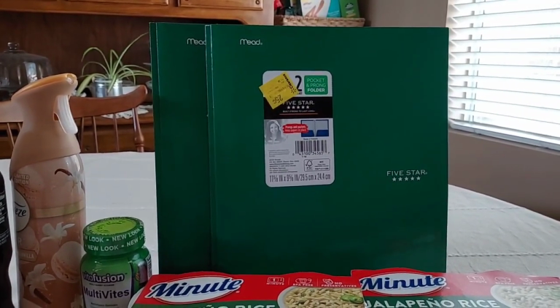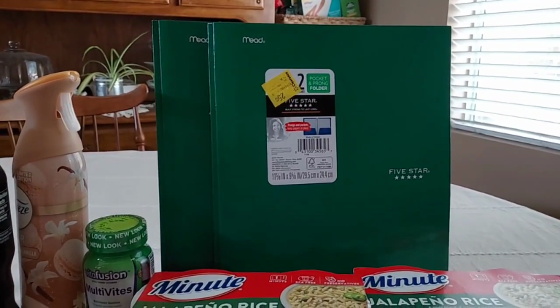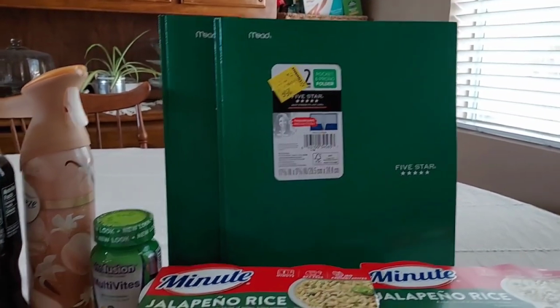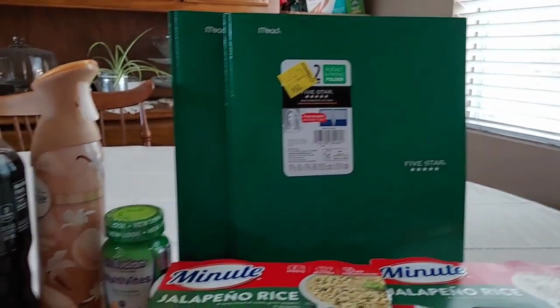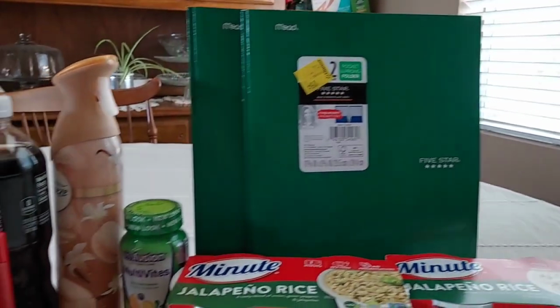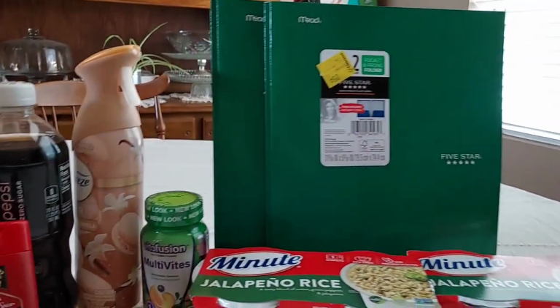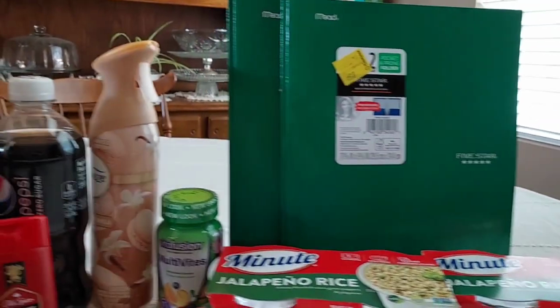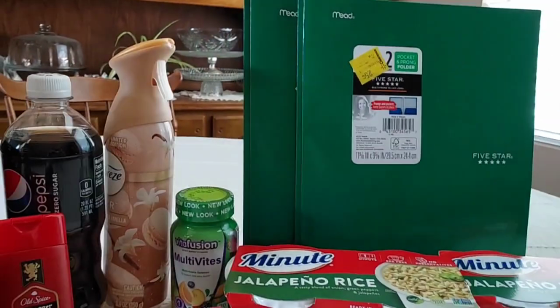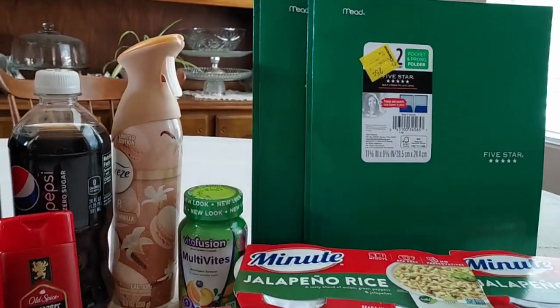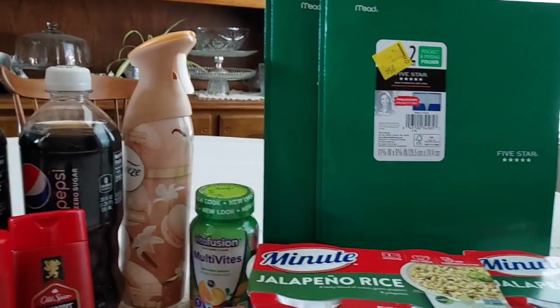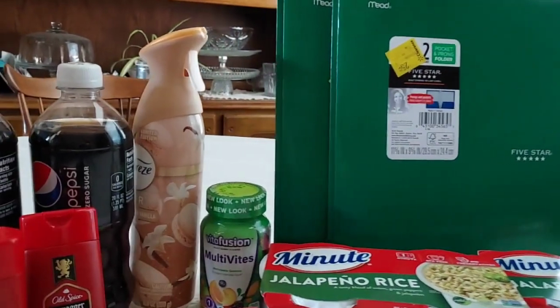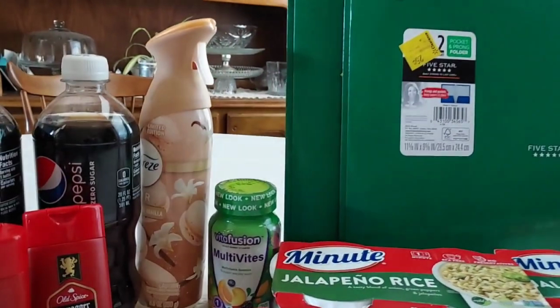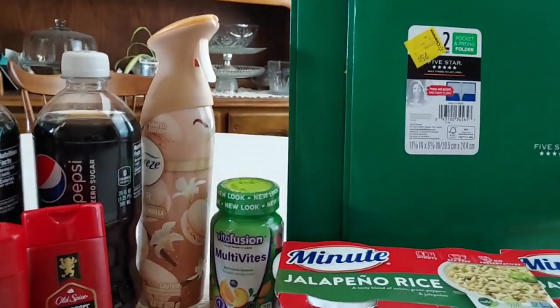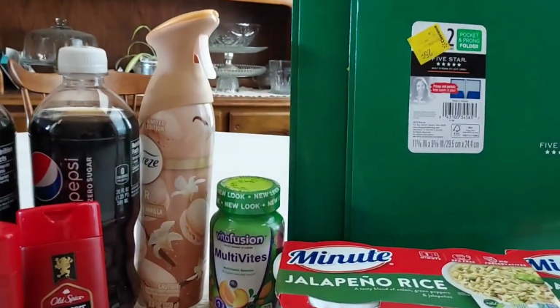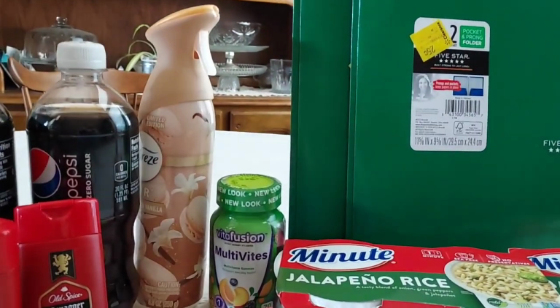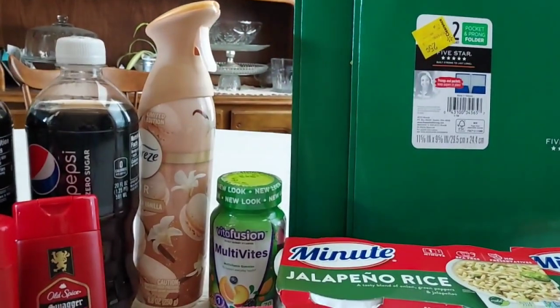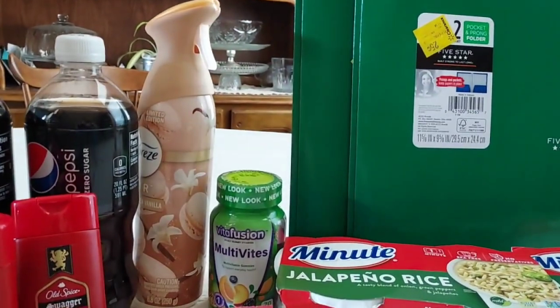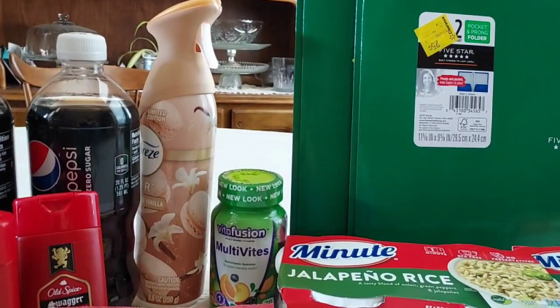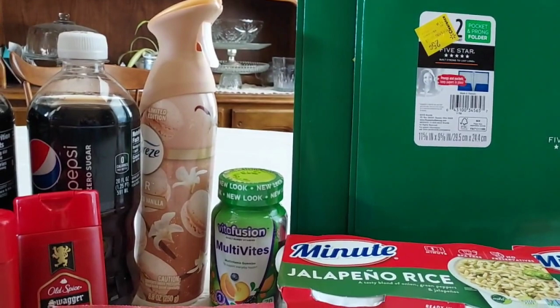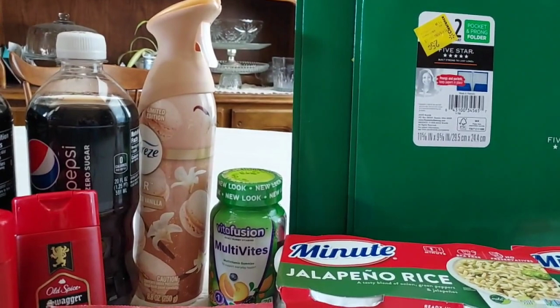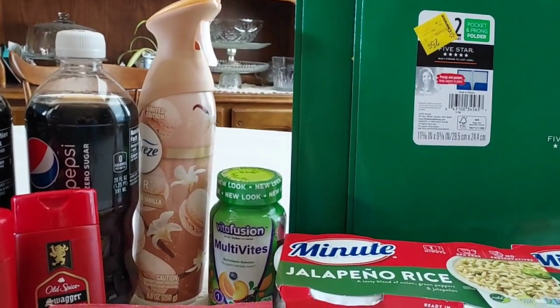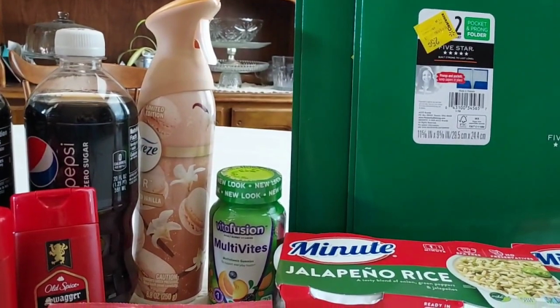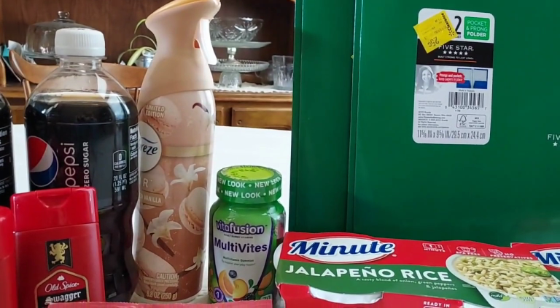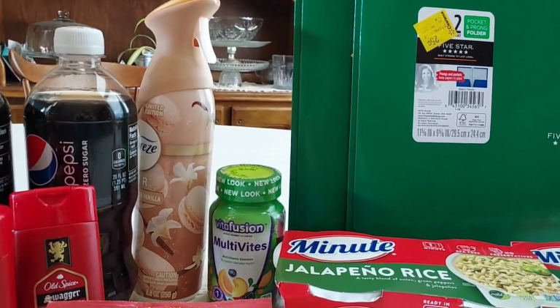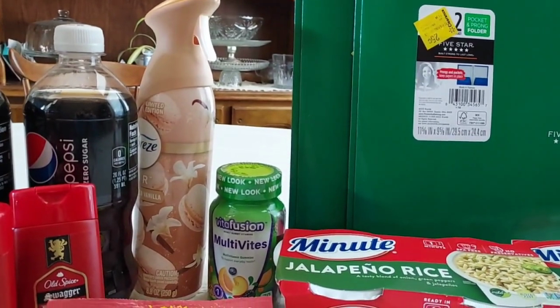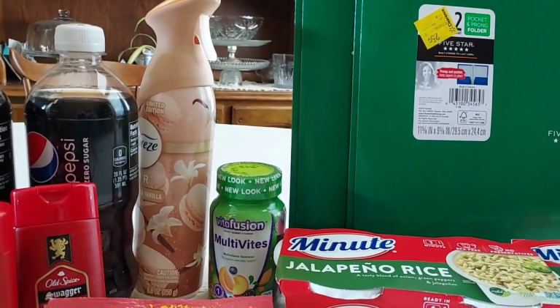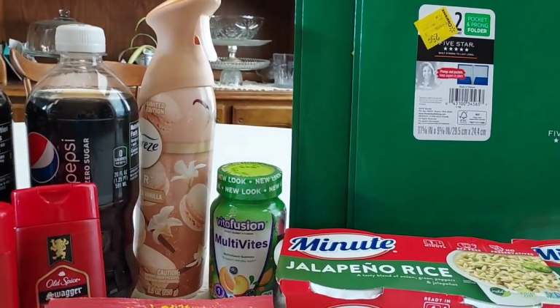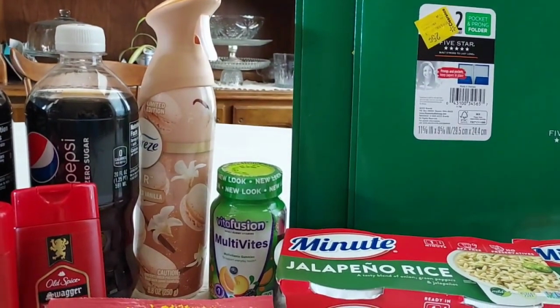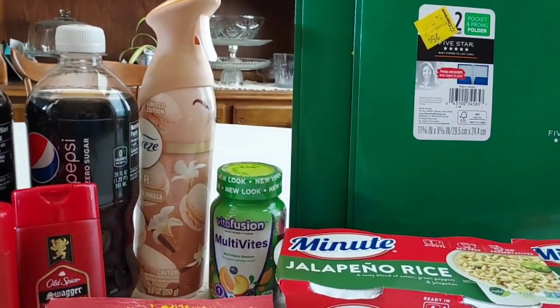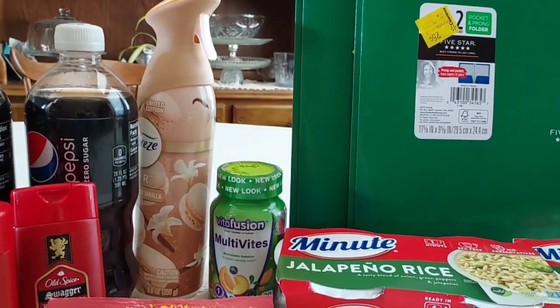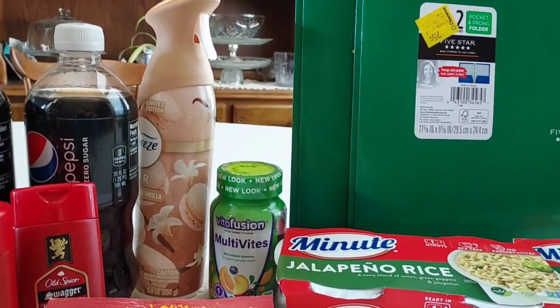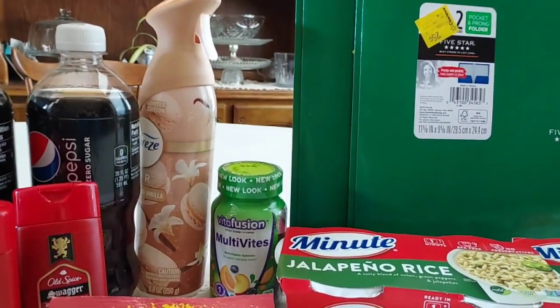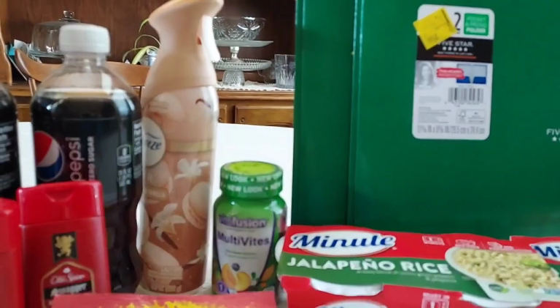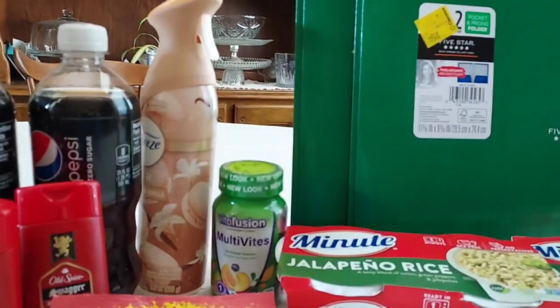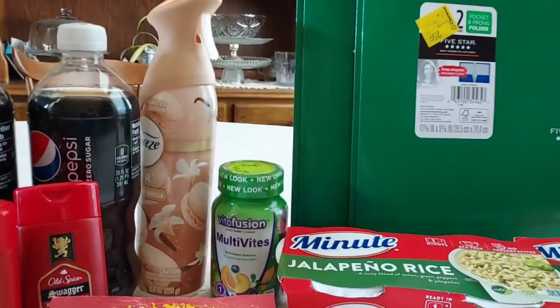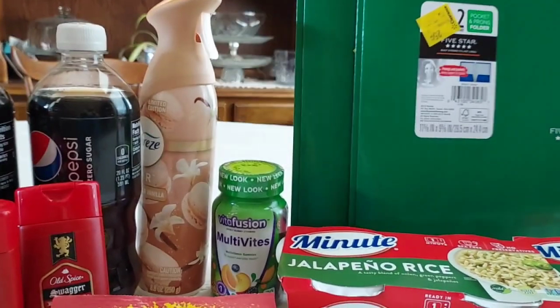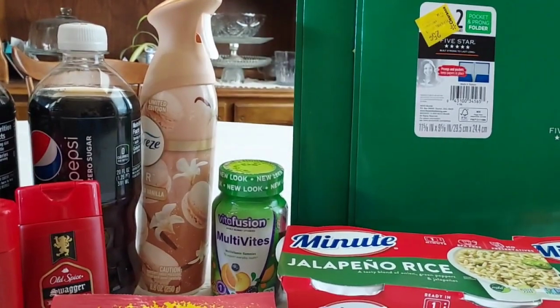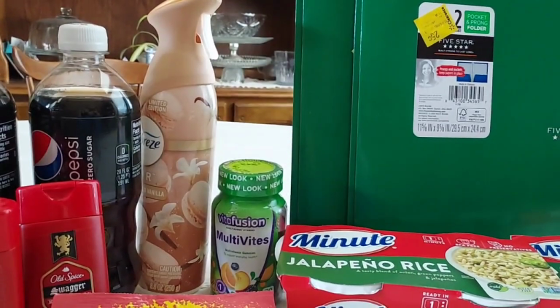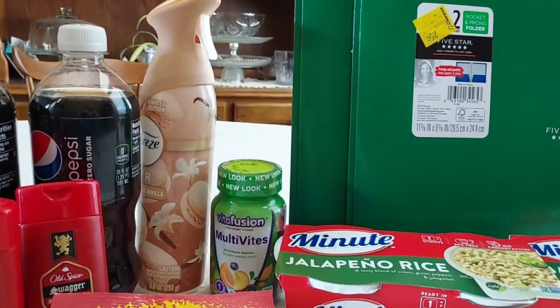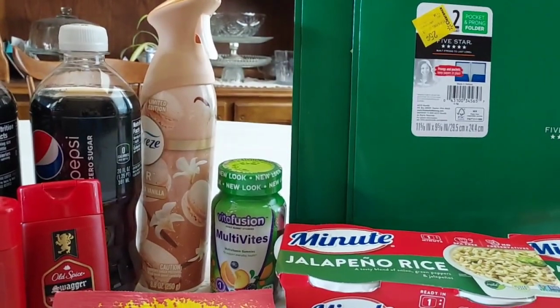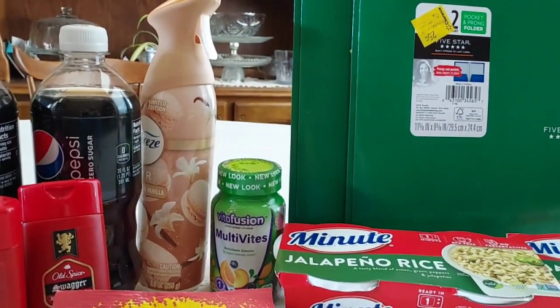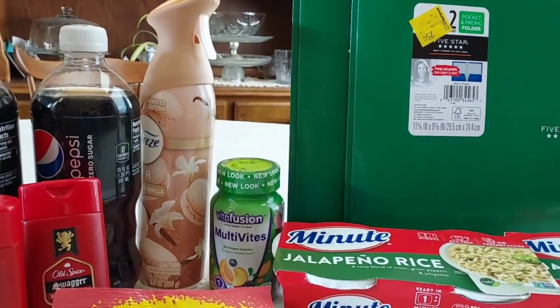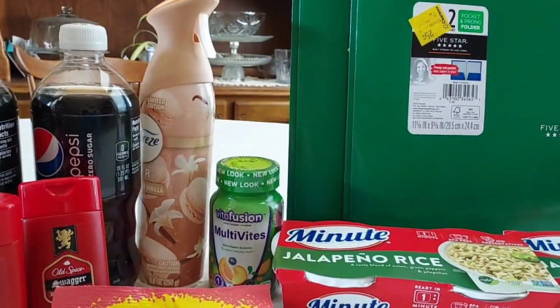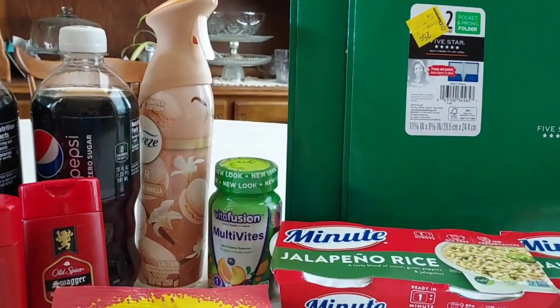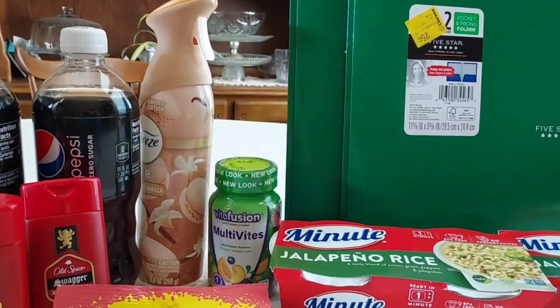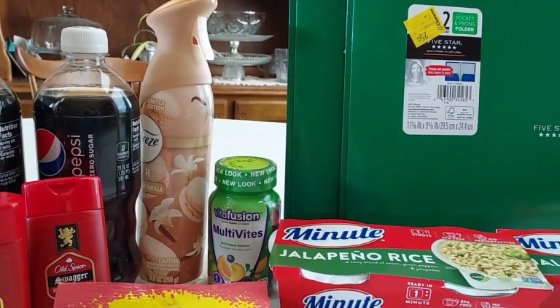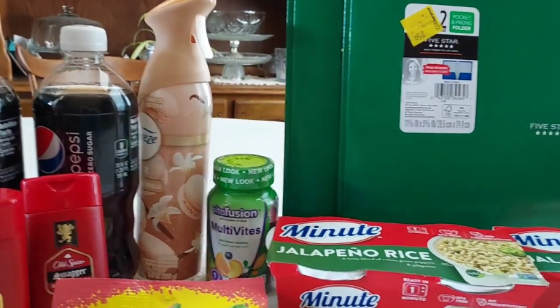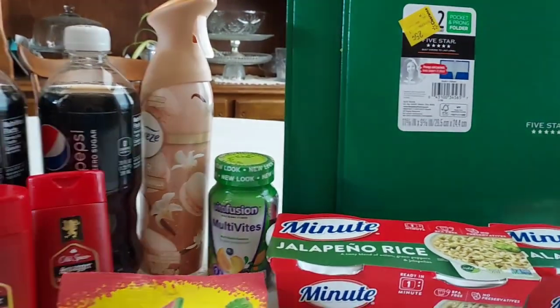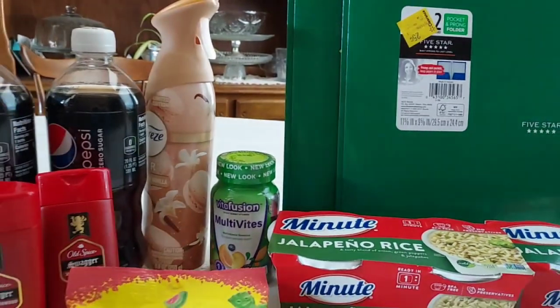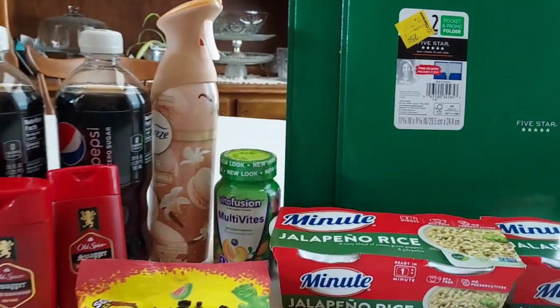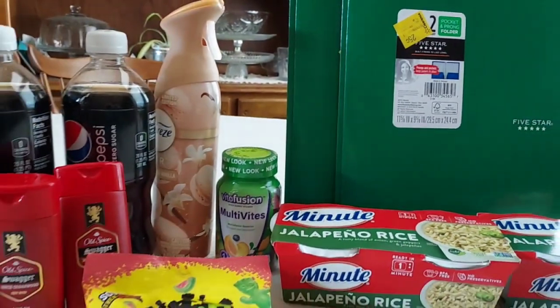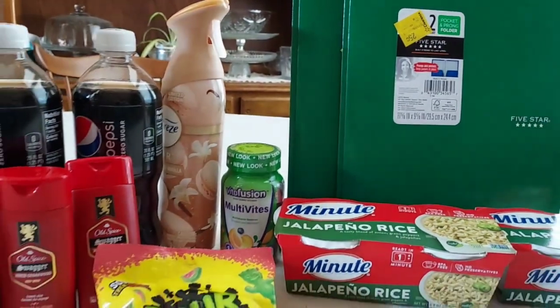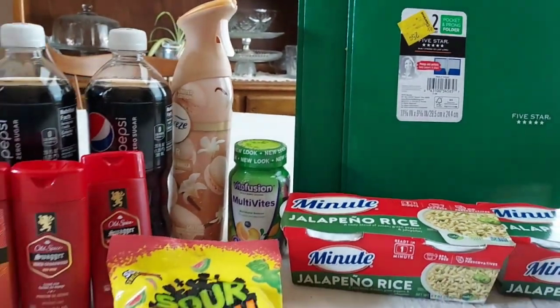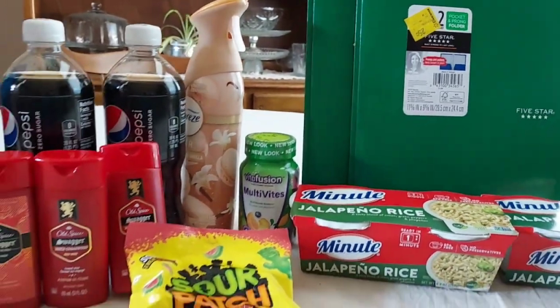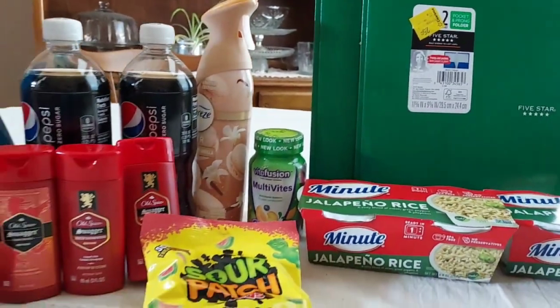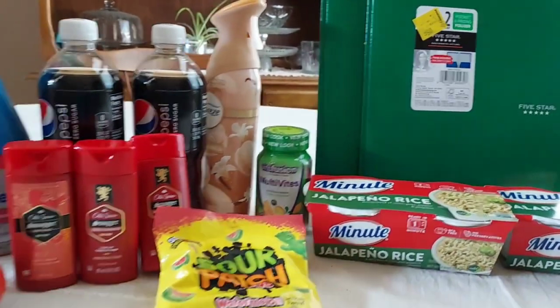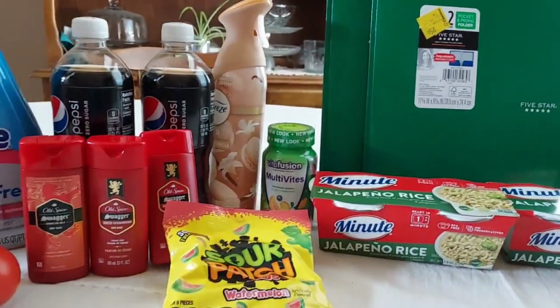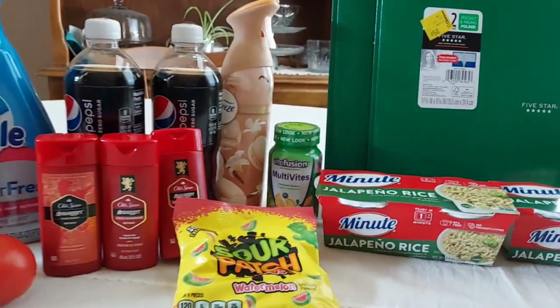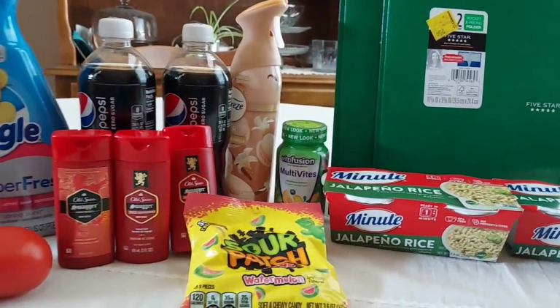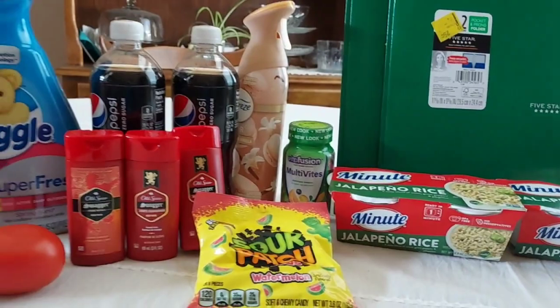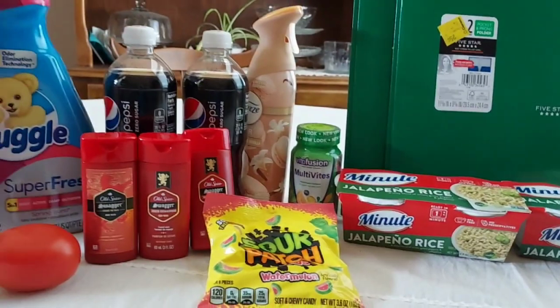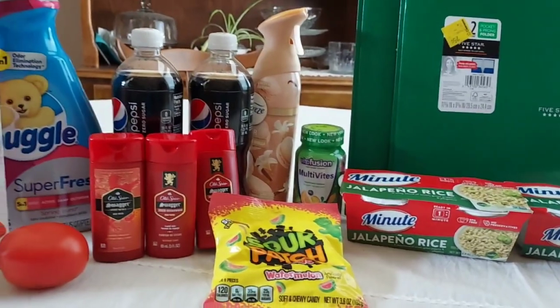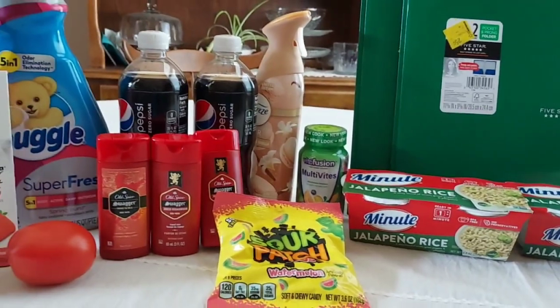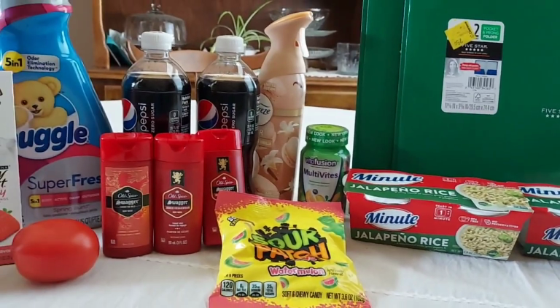Her folder rebate was only $1.00 back, but that's still a great moneymaker. For her Febreze, I got a different scent because that was the only clearance one they had.